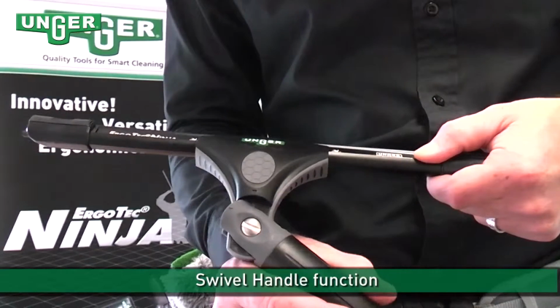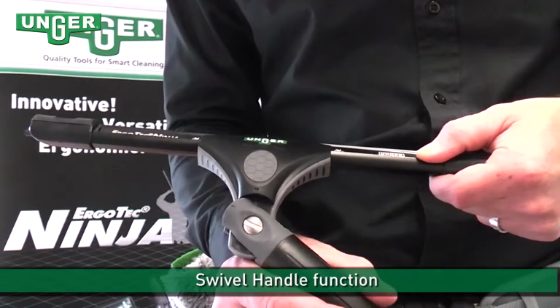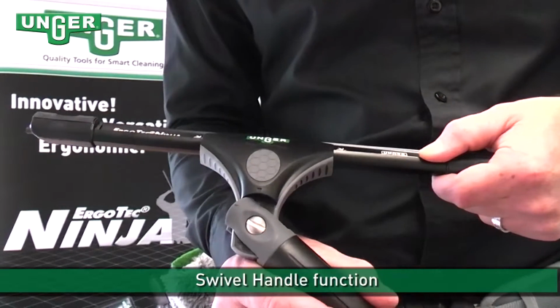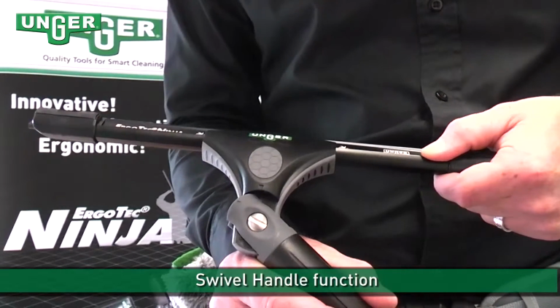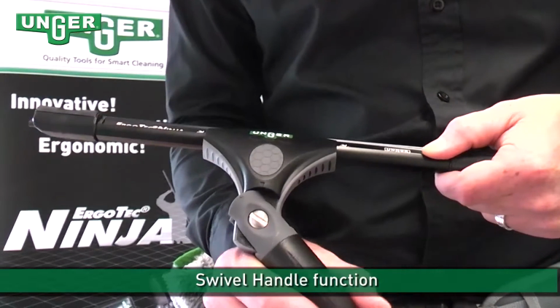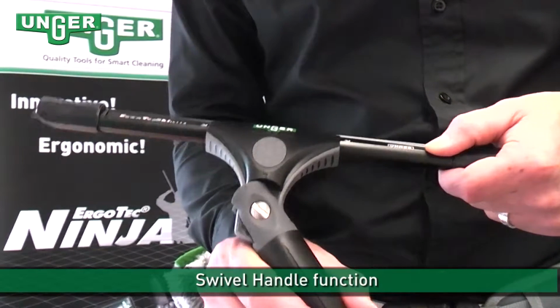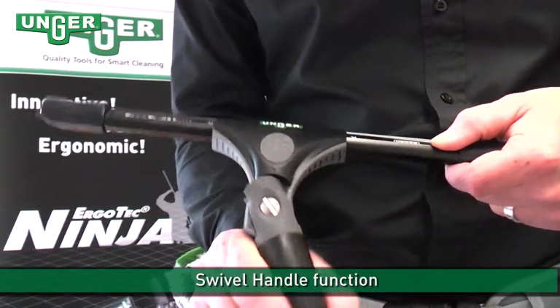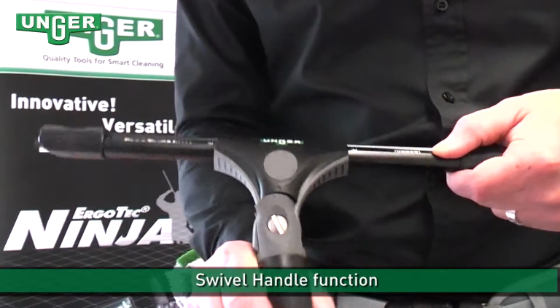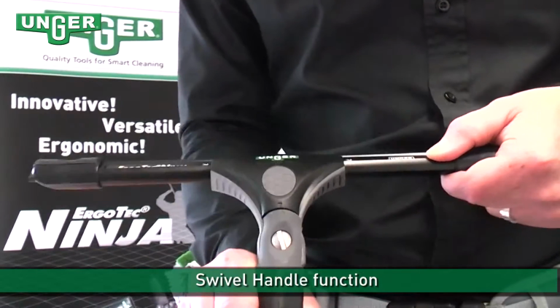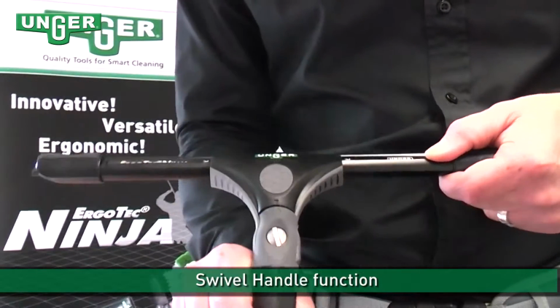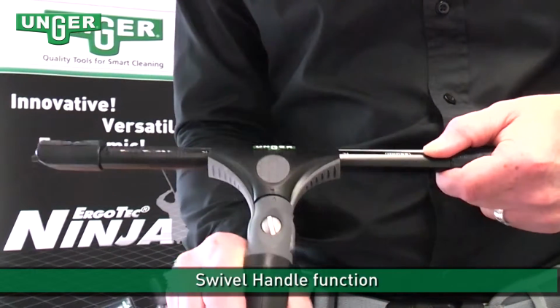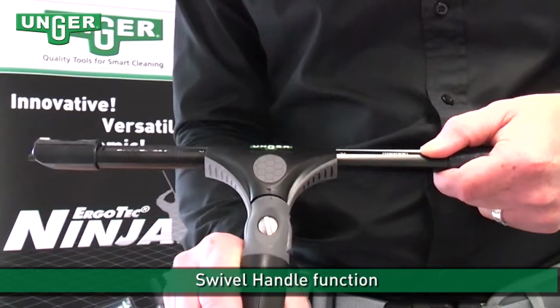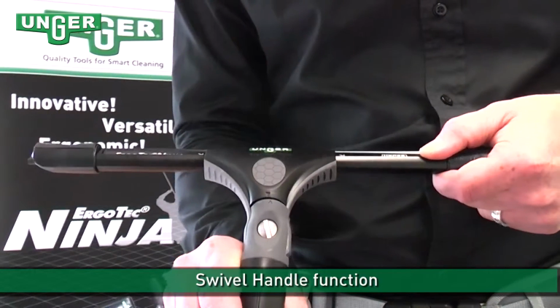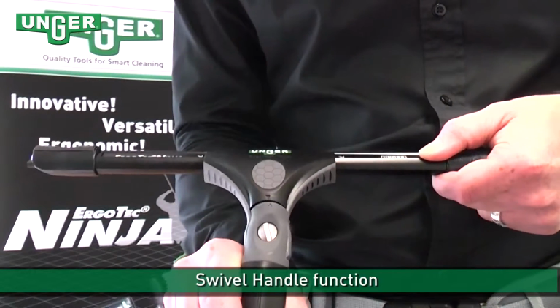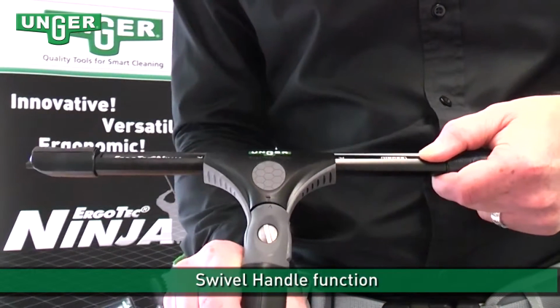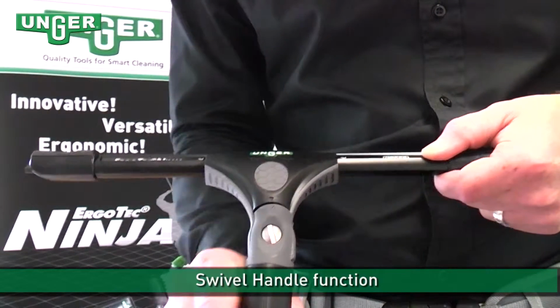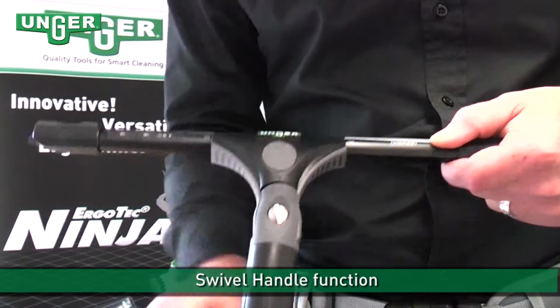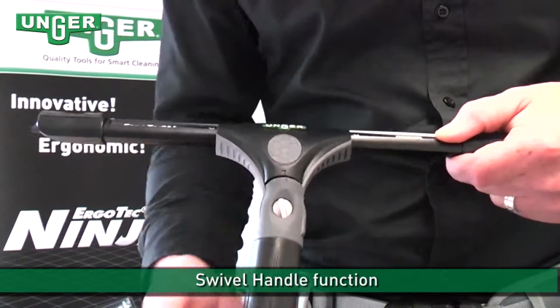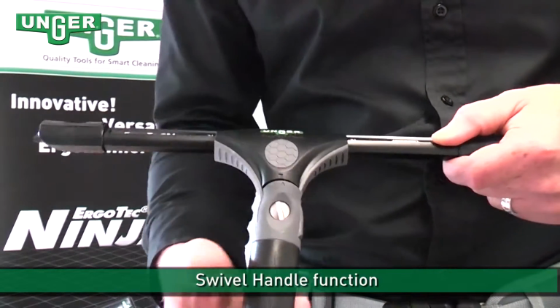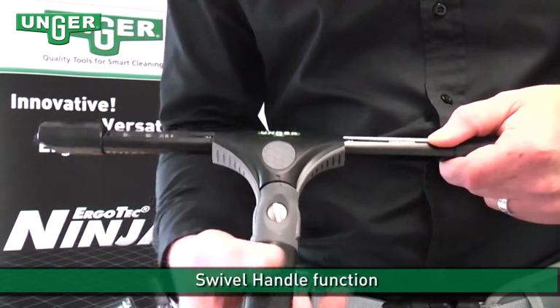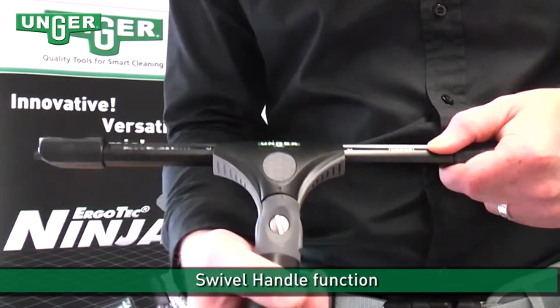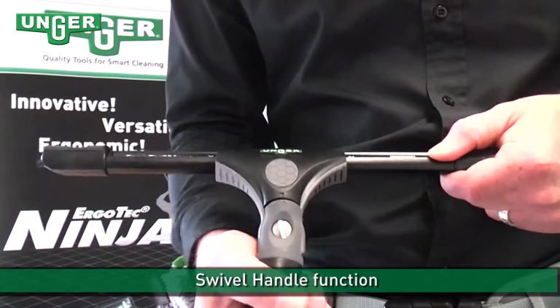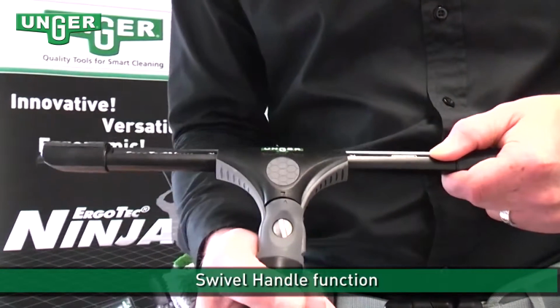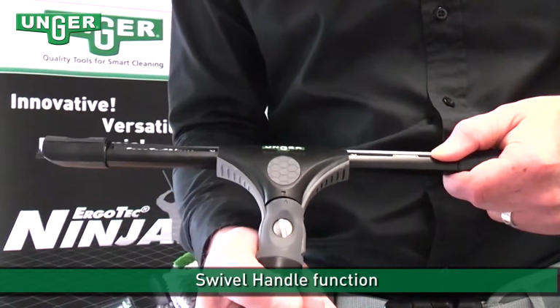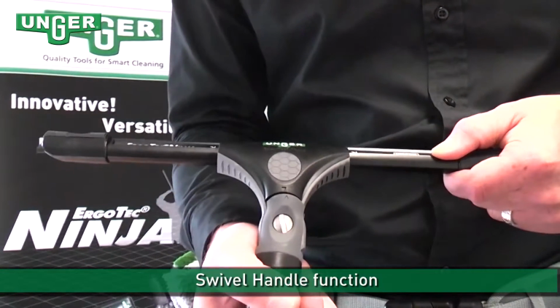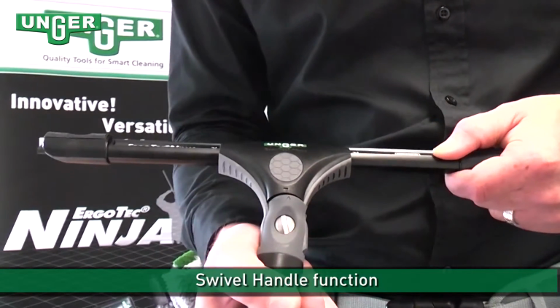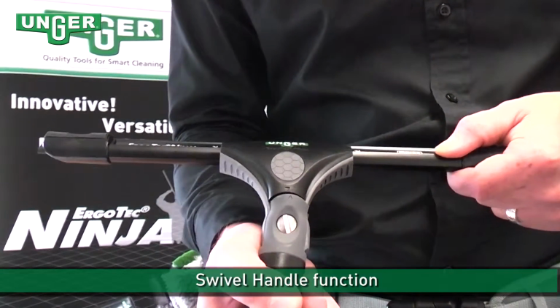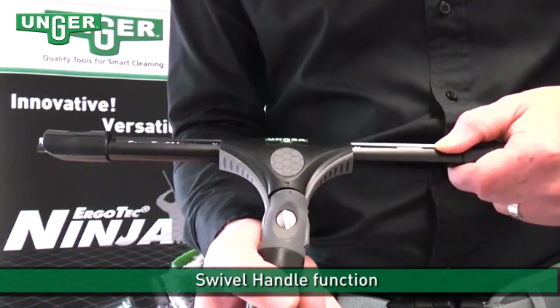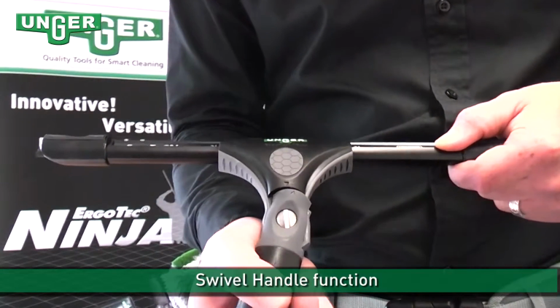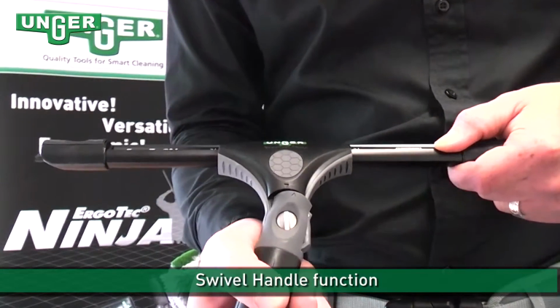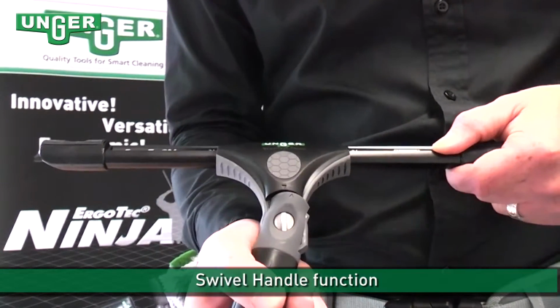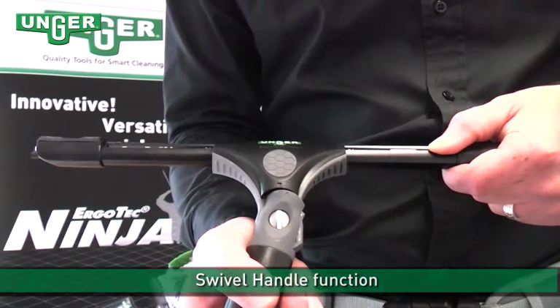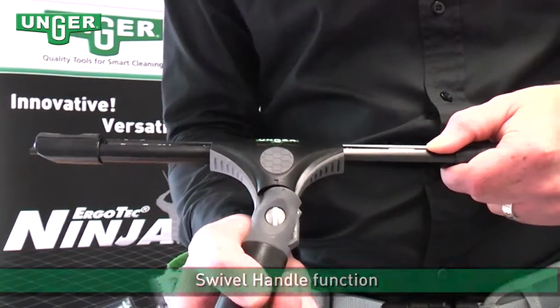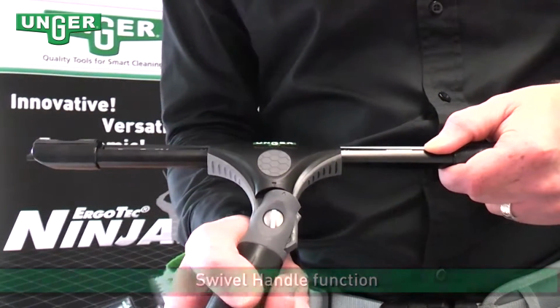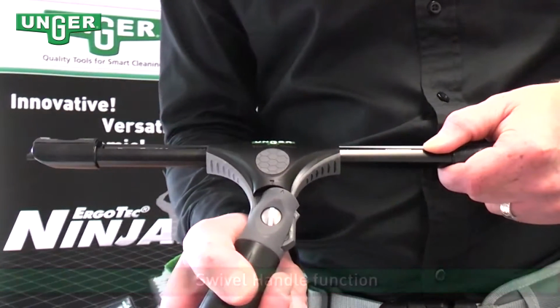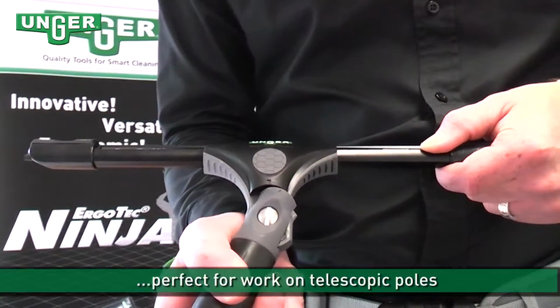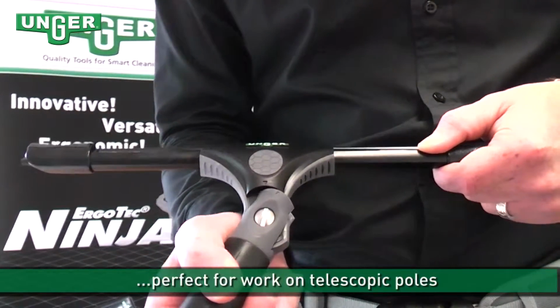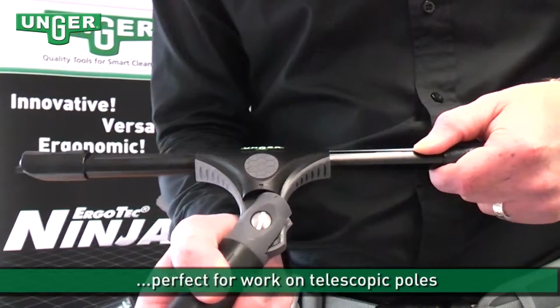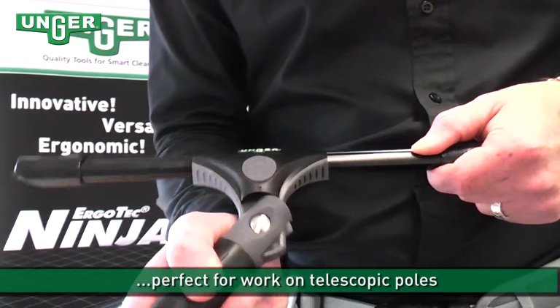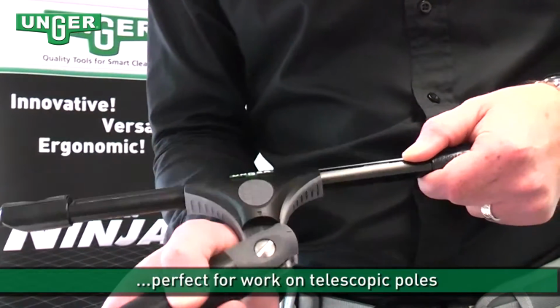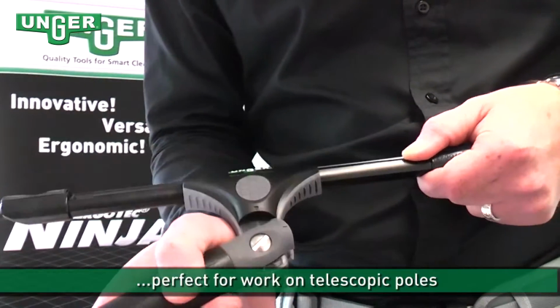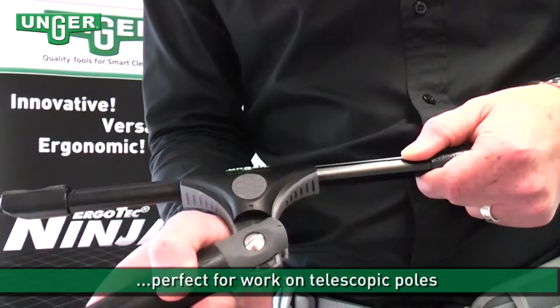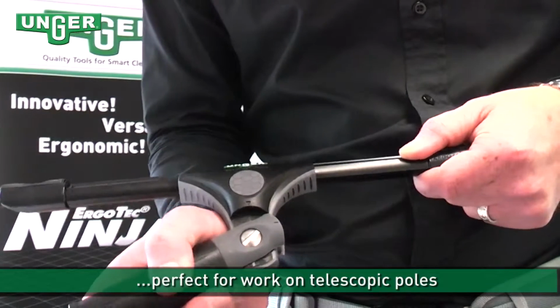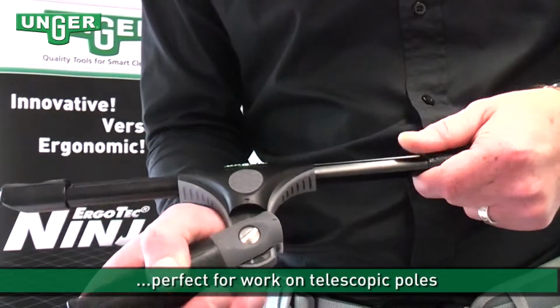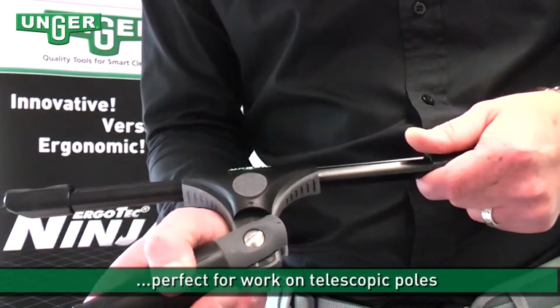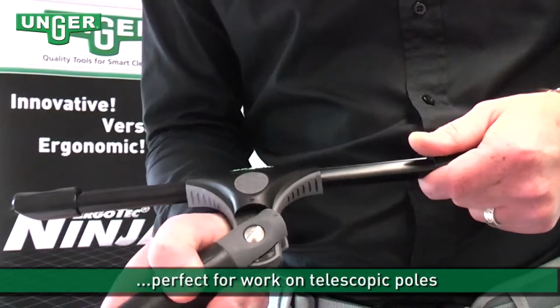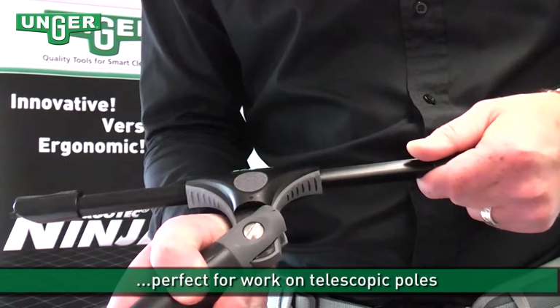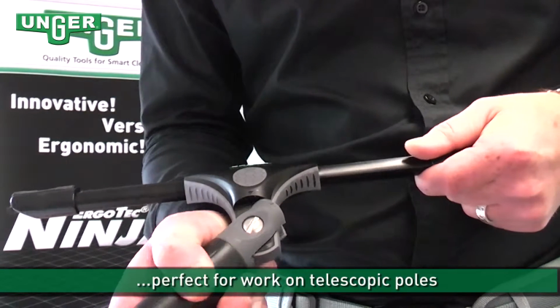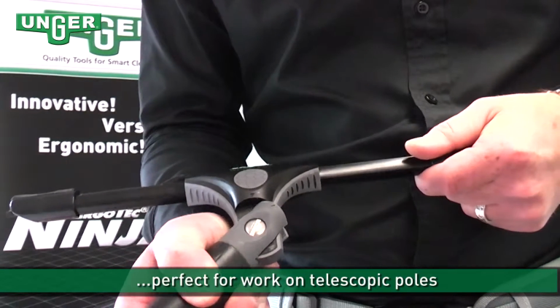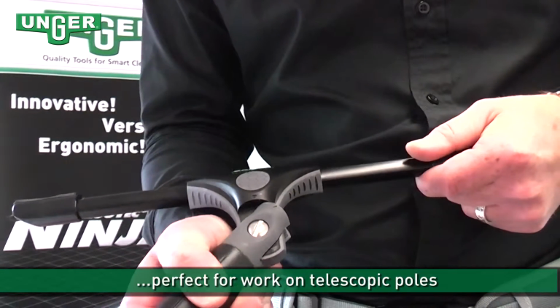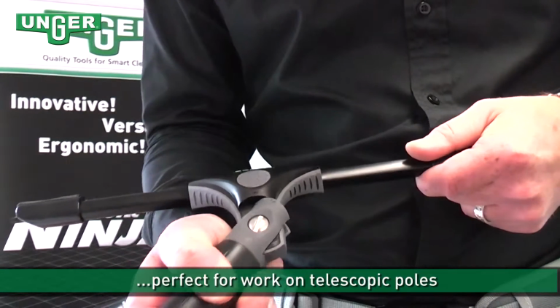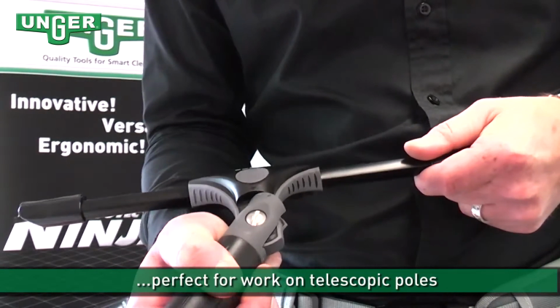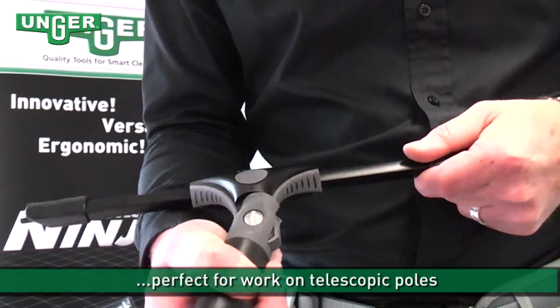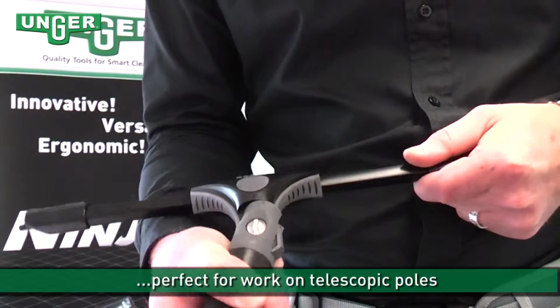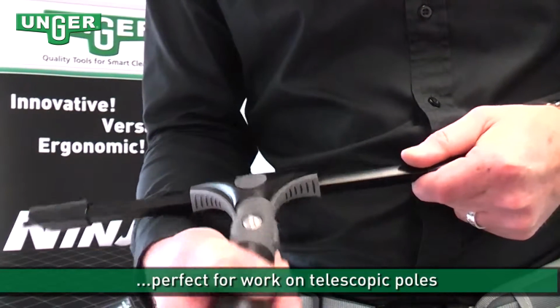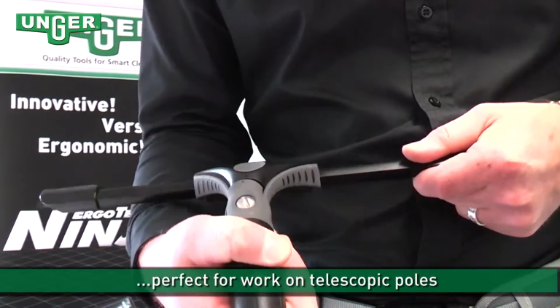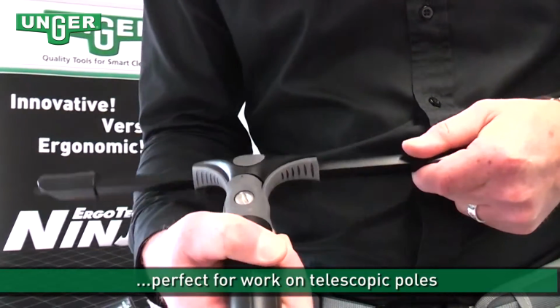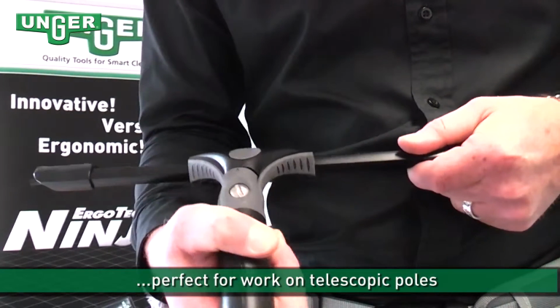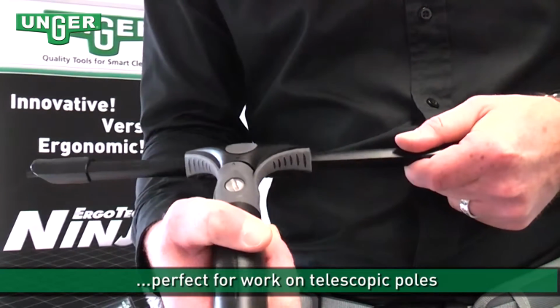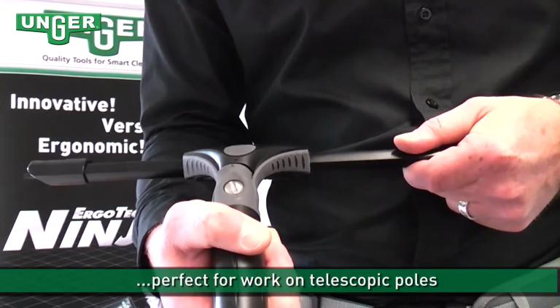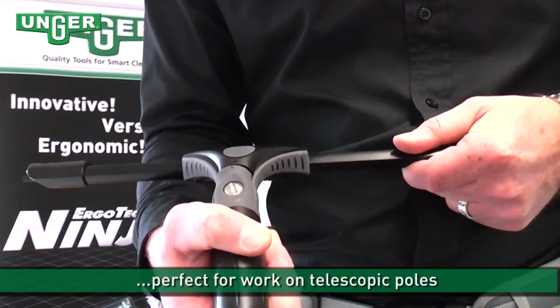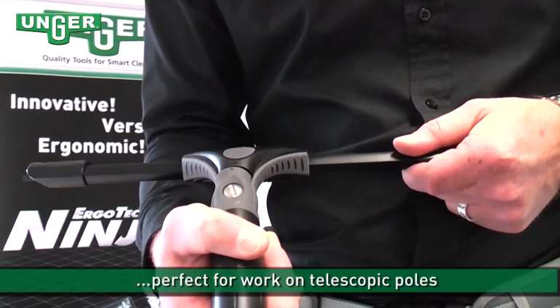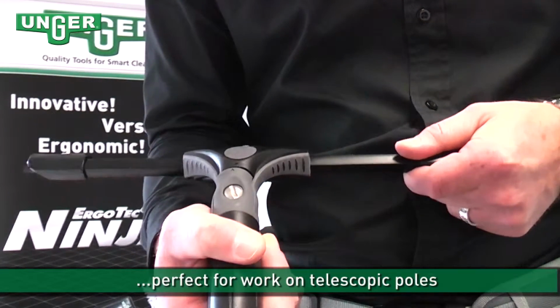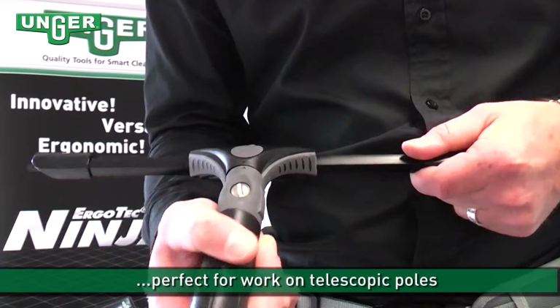The swivel function of the handle is perfect for work at hard to reach areas and for when used on a telescopic pole.